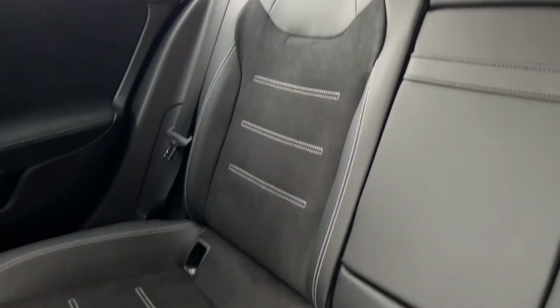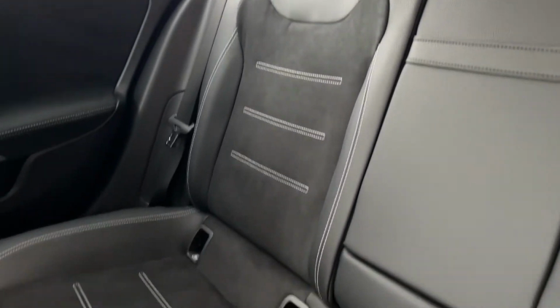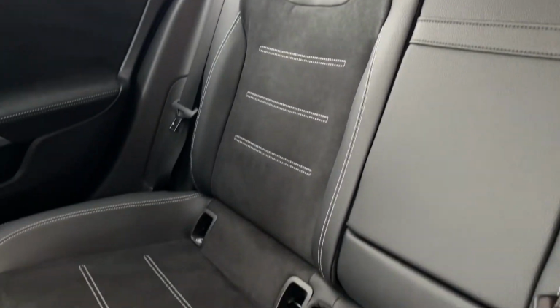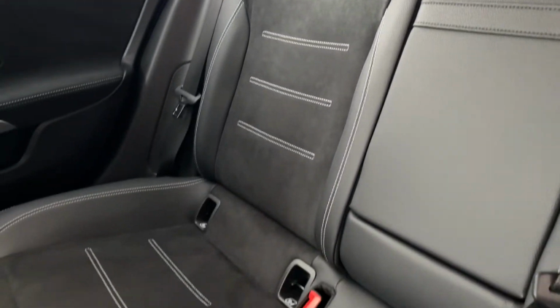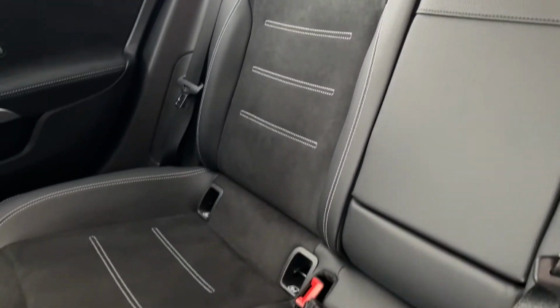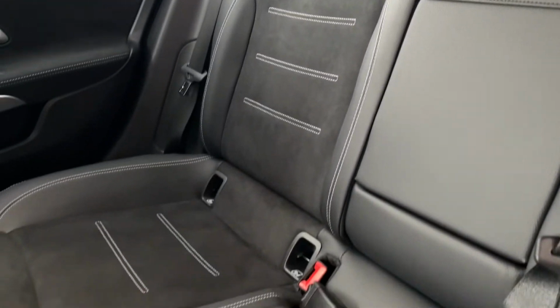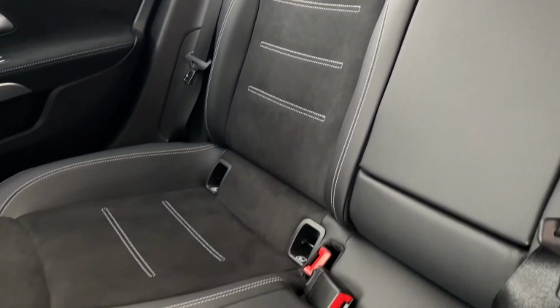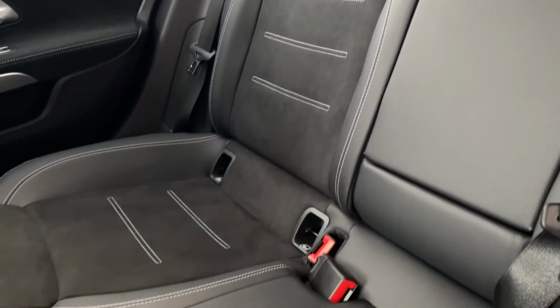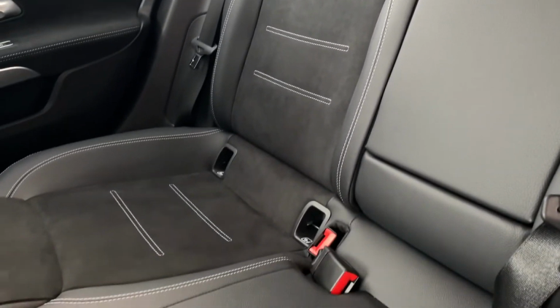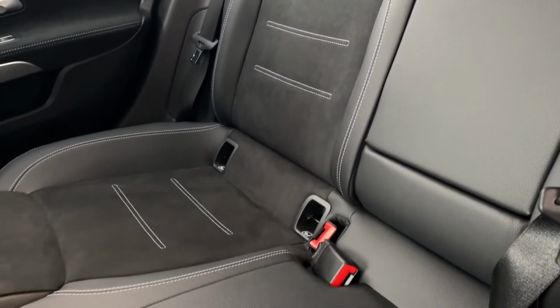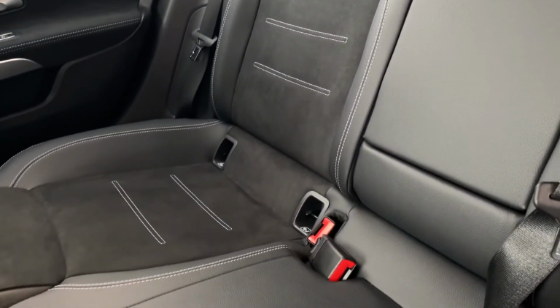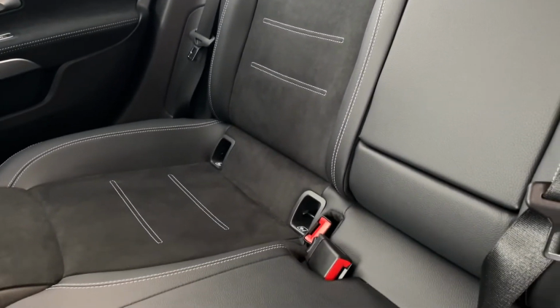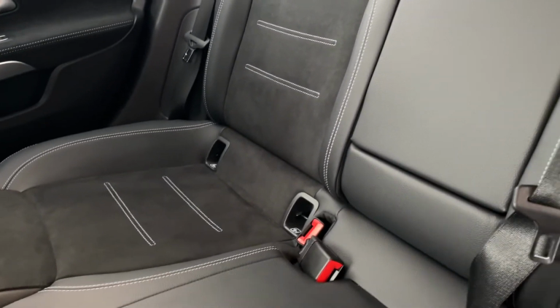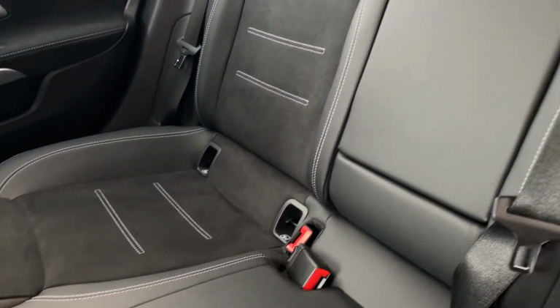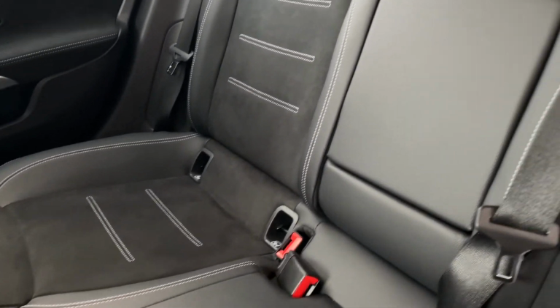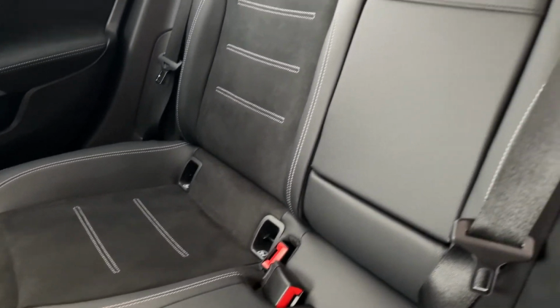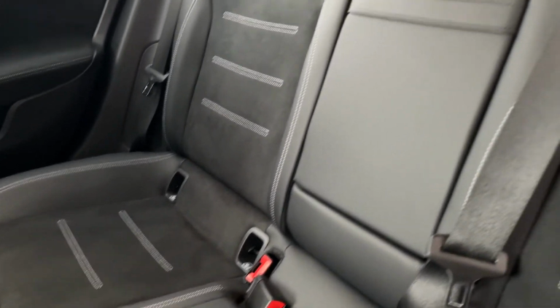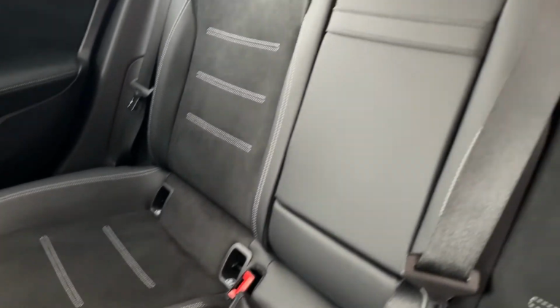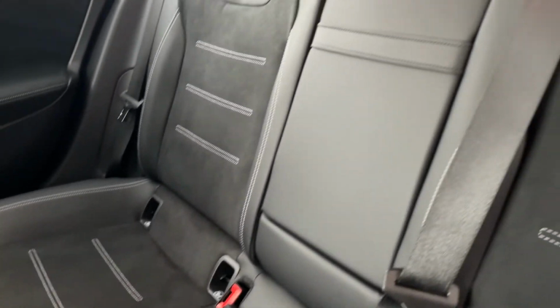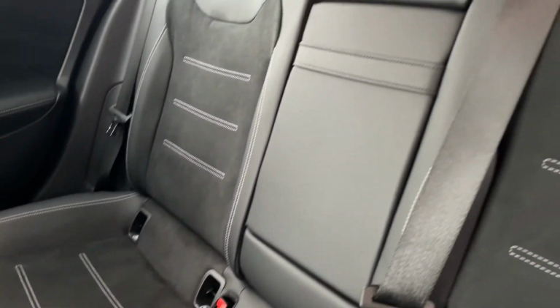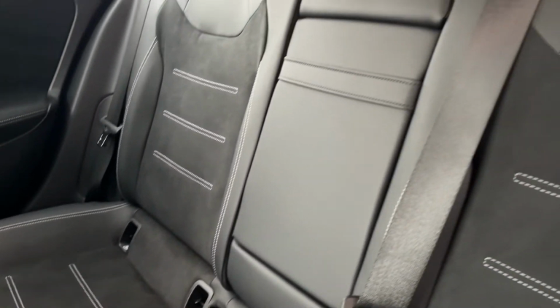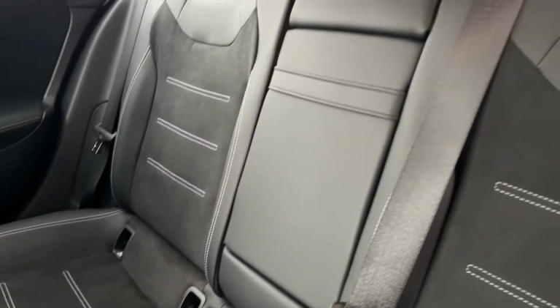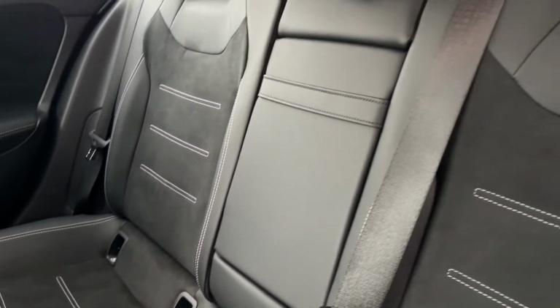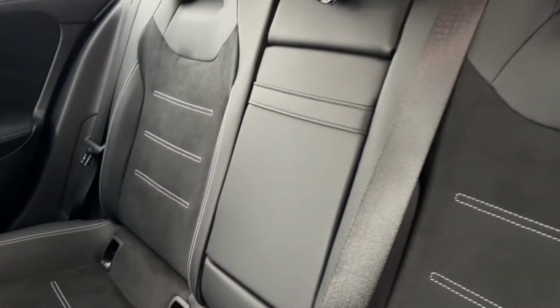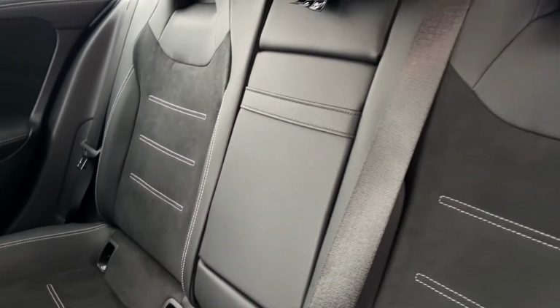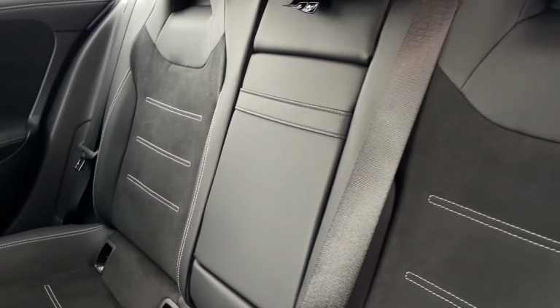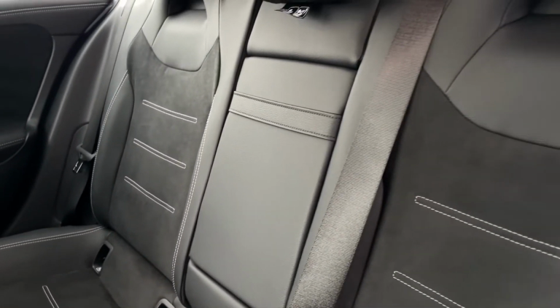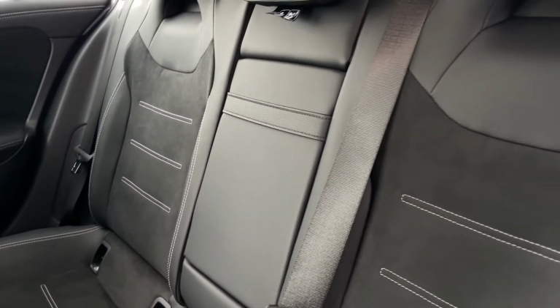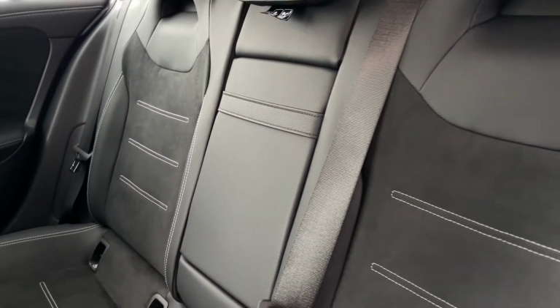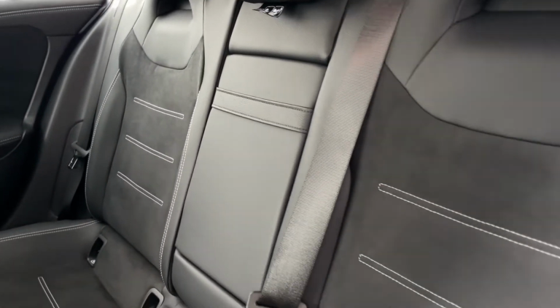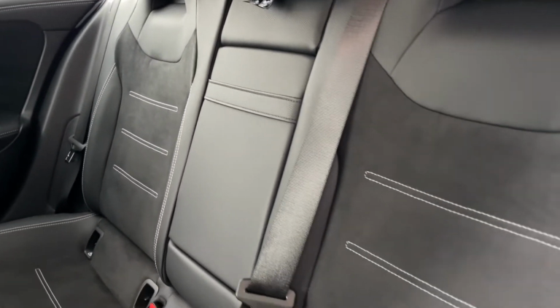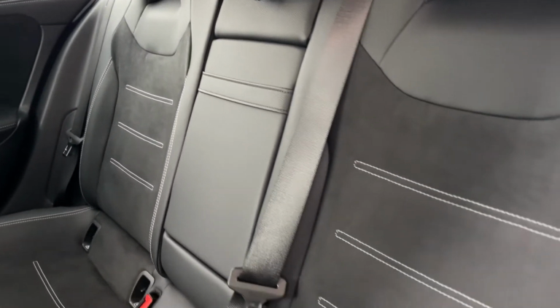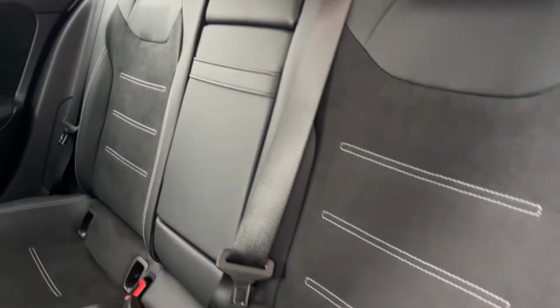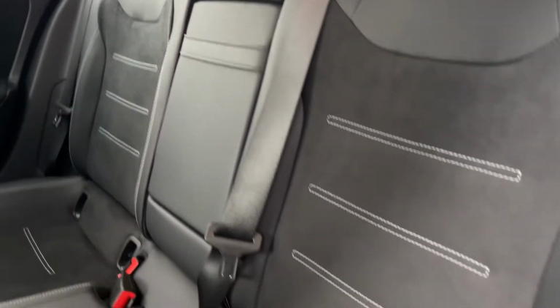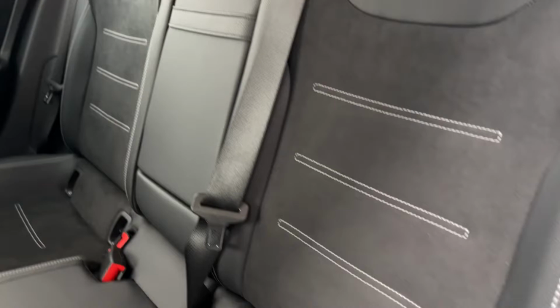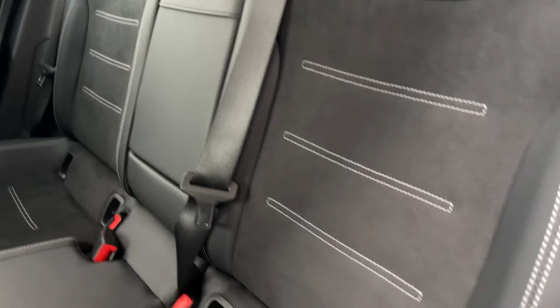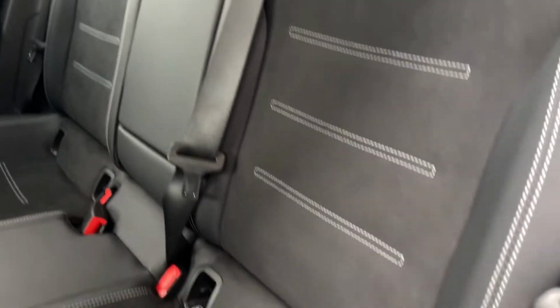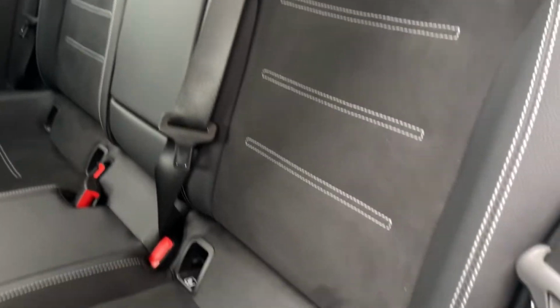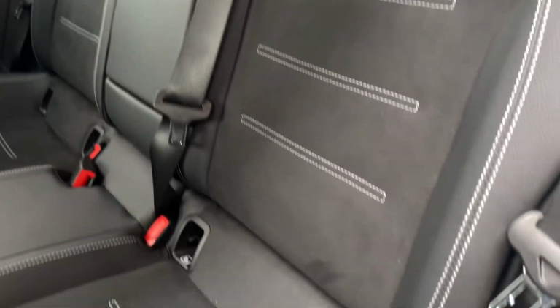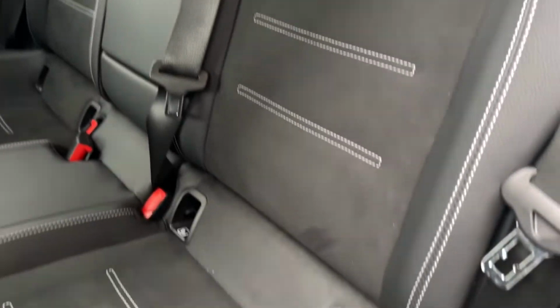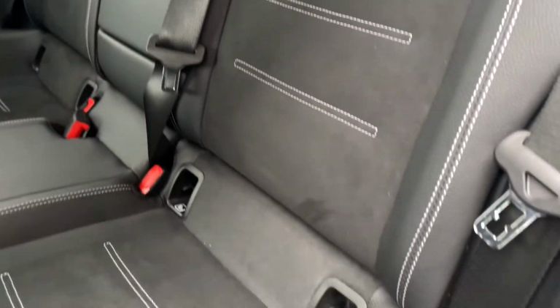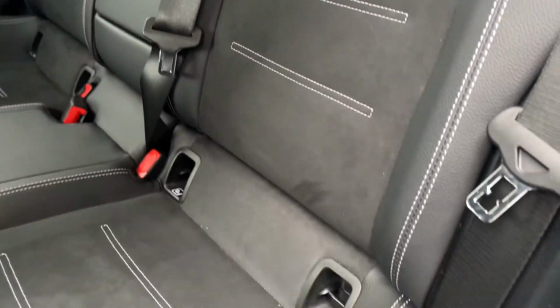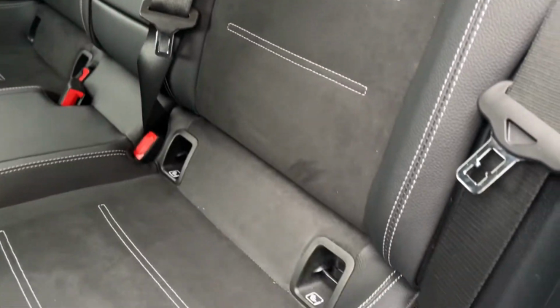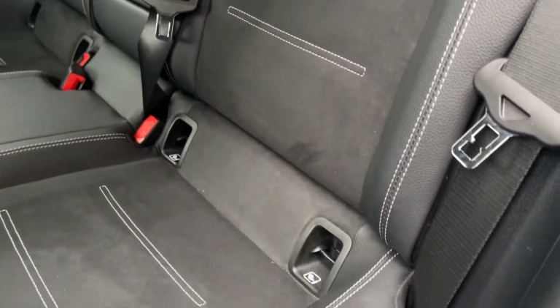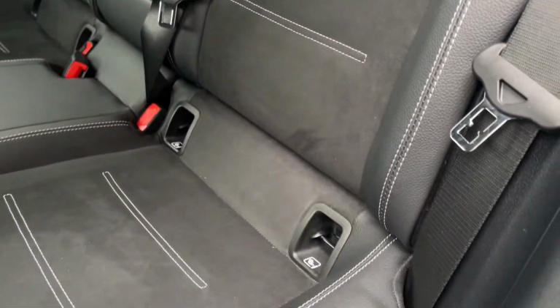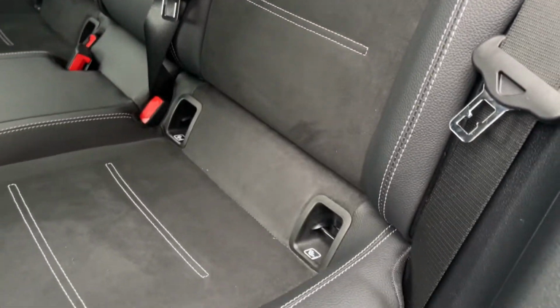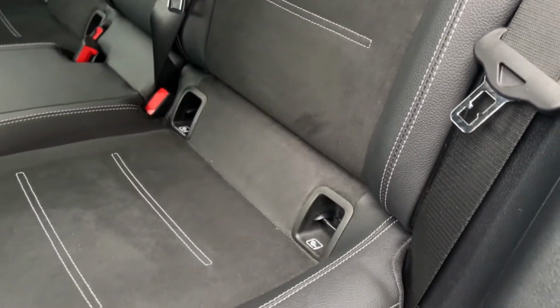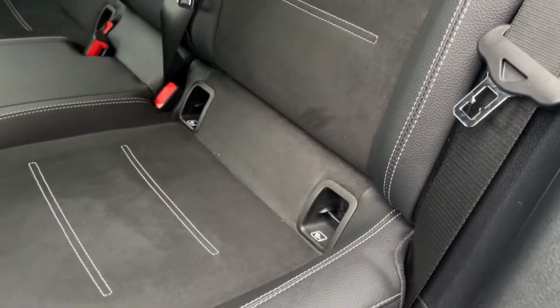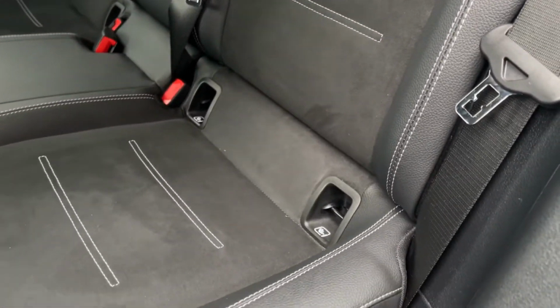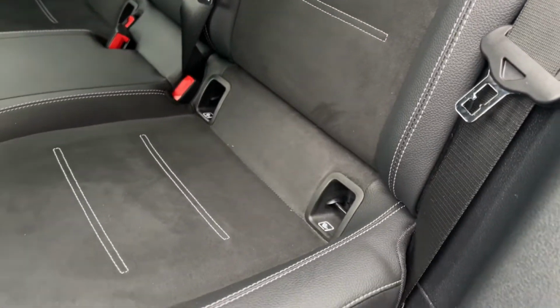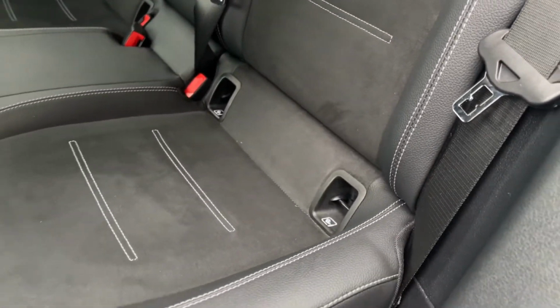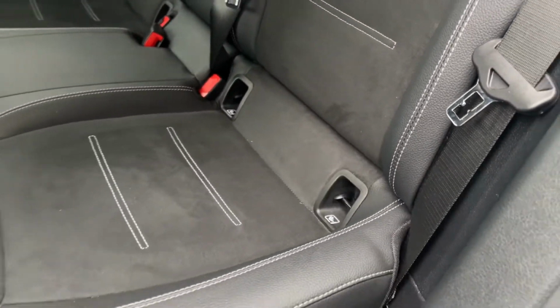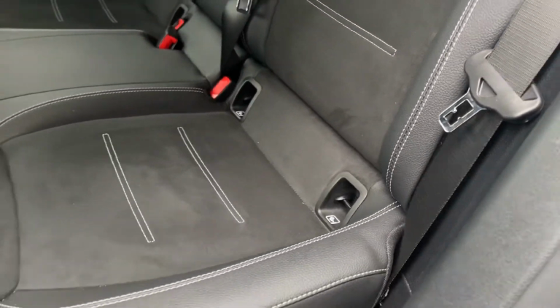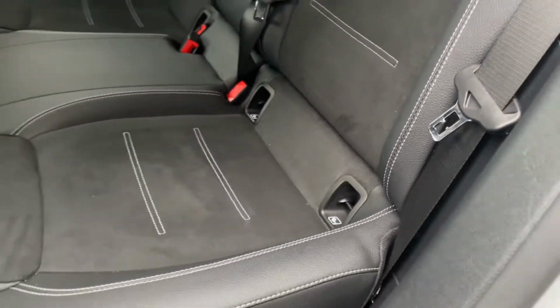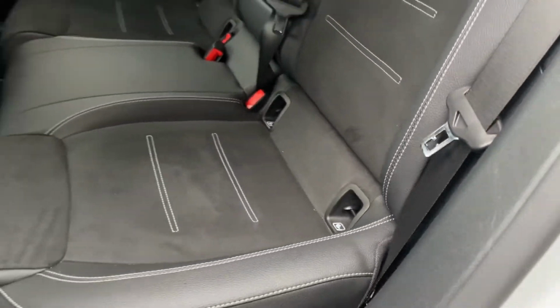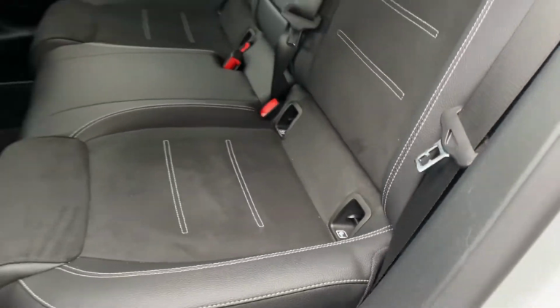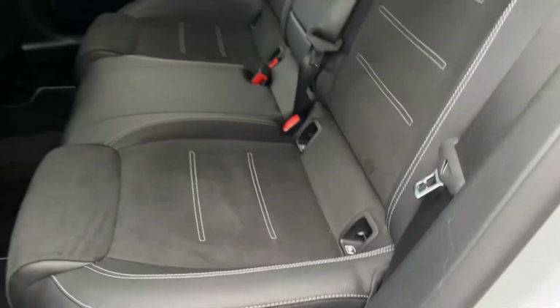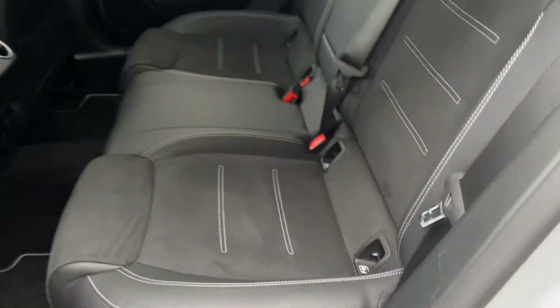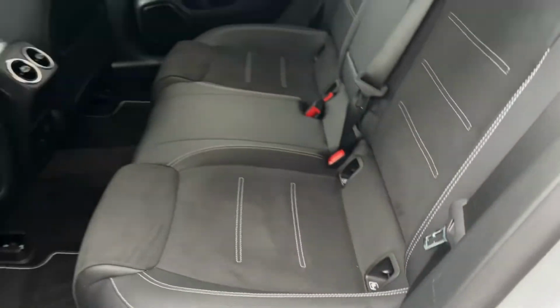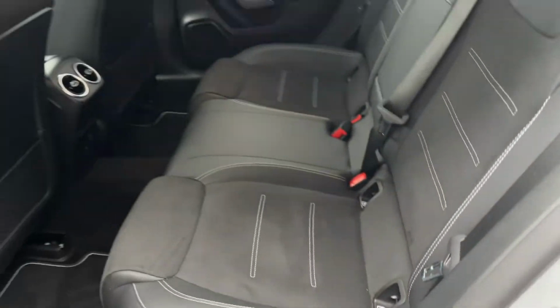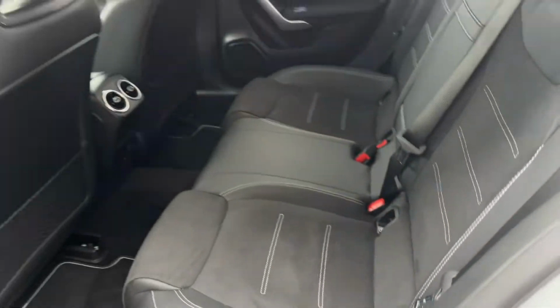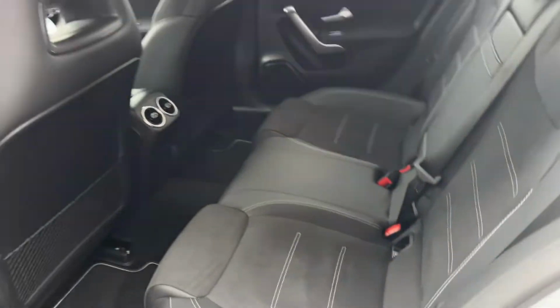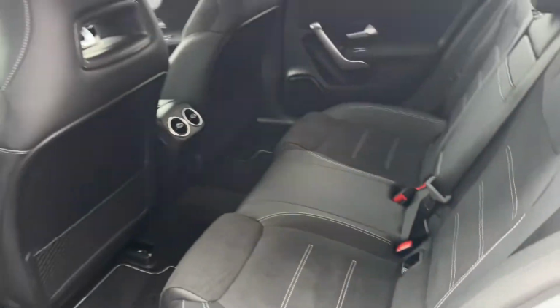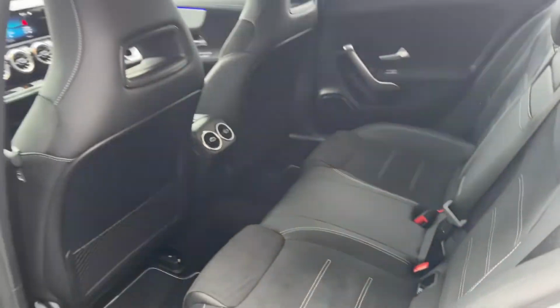The actual seats themselves come in Artico leather and Dynamica suede — a gorgeous styling option and super comfortable as well.